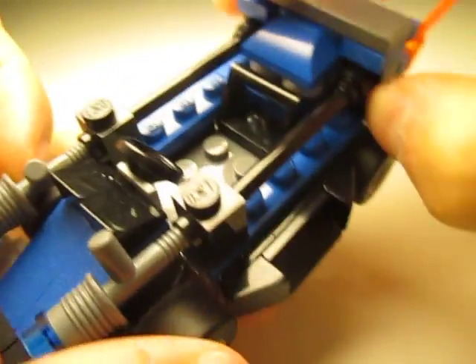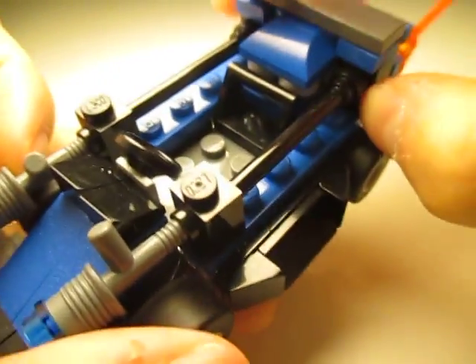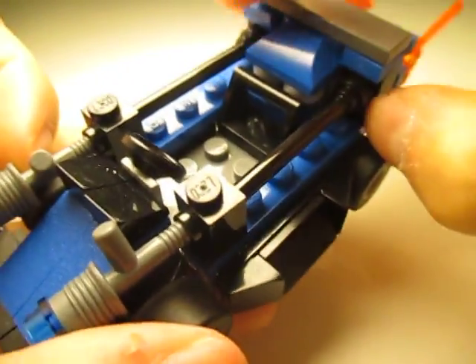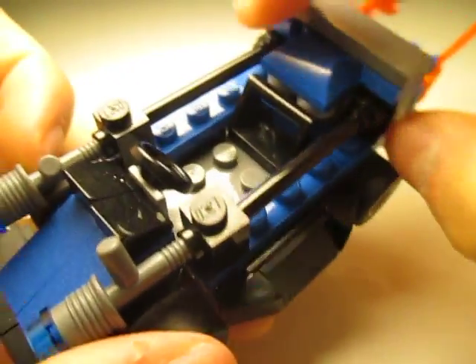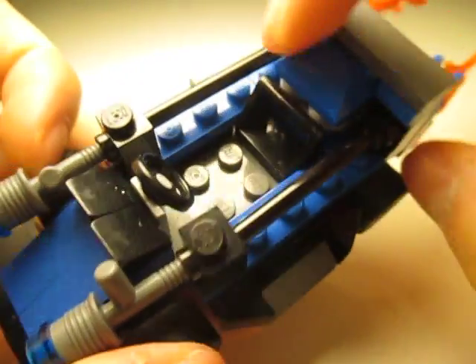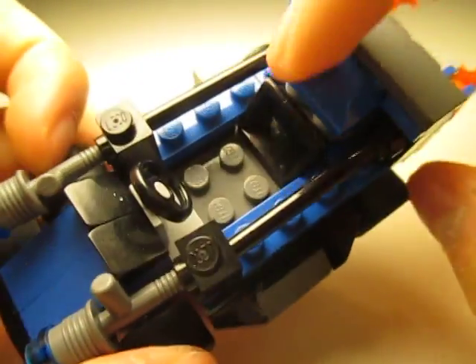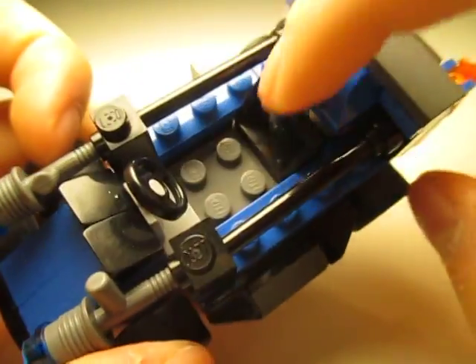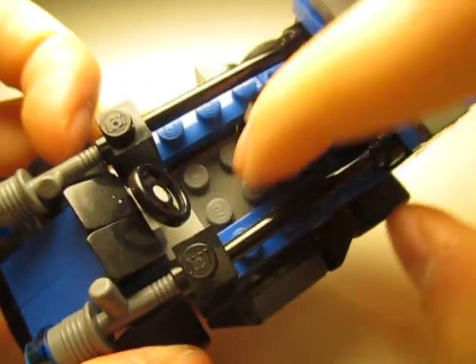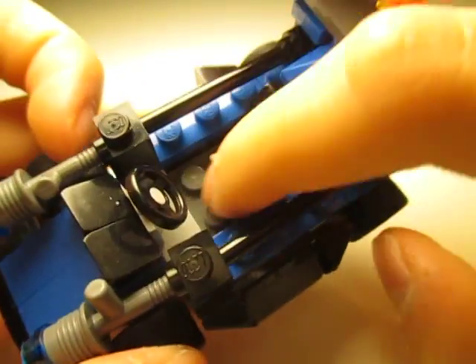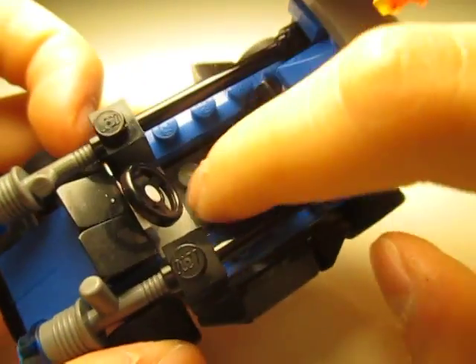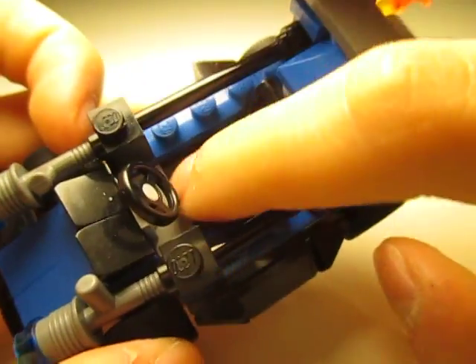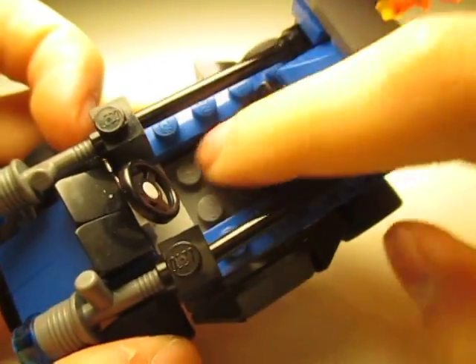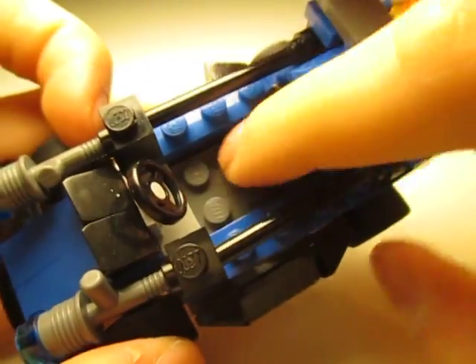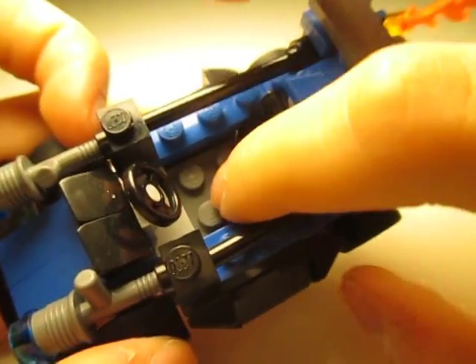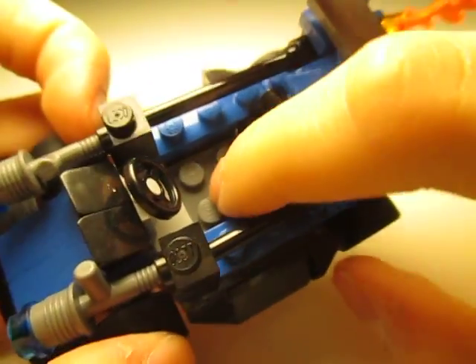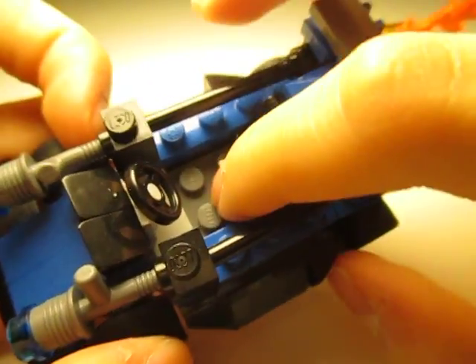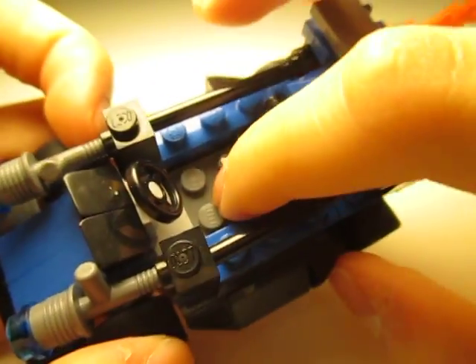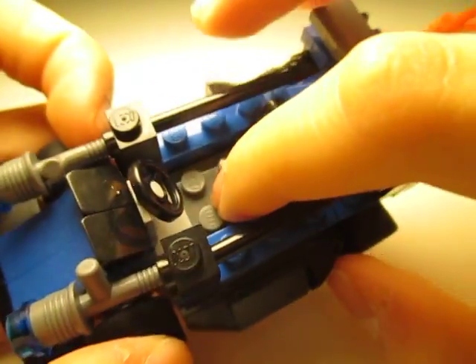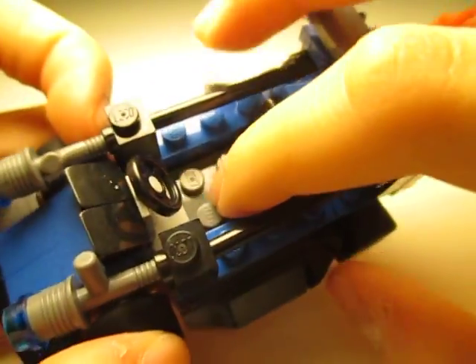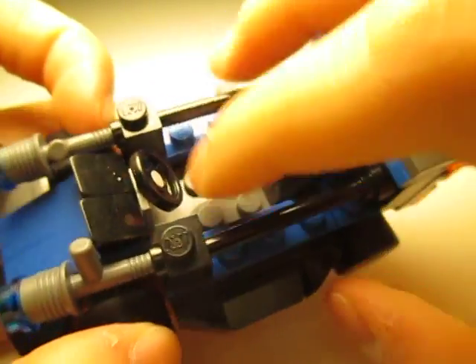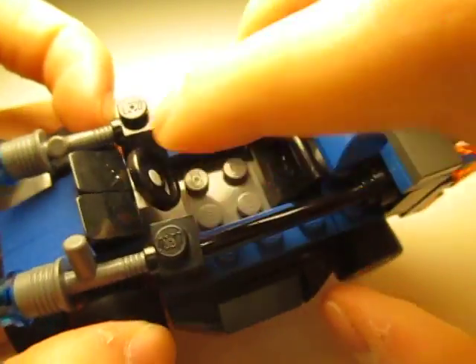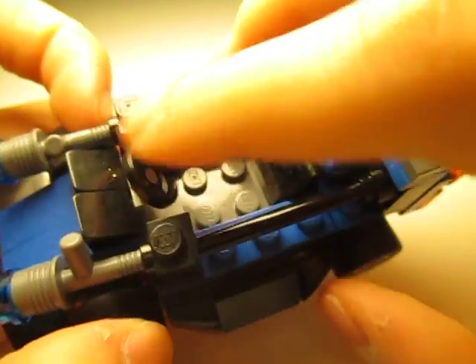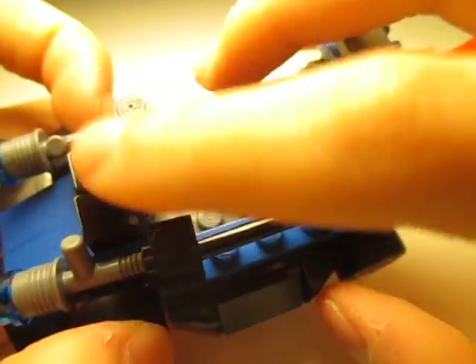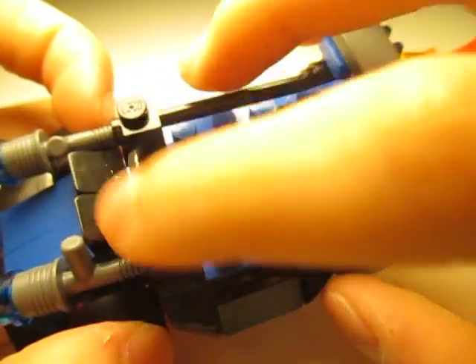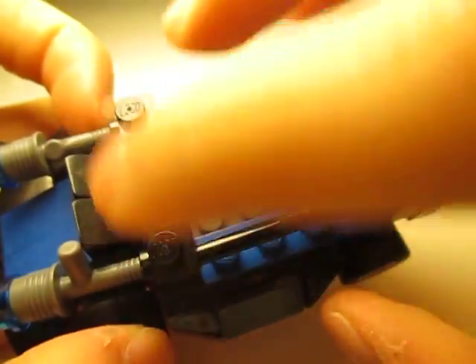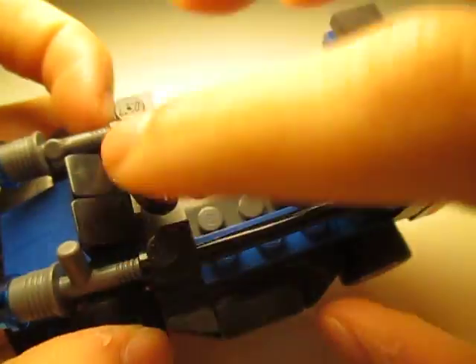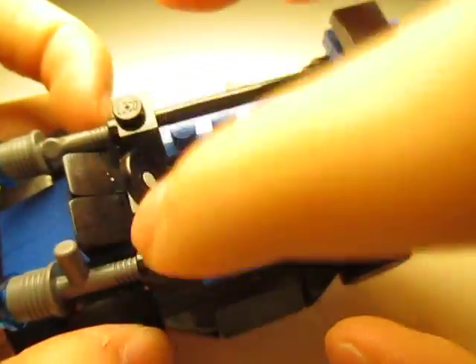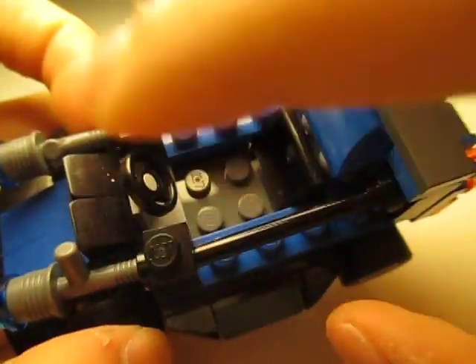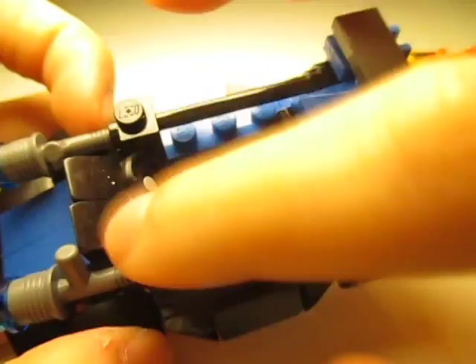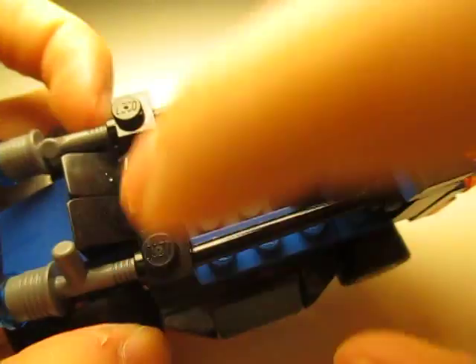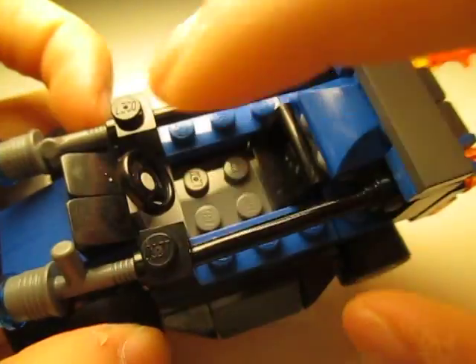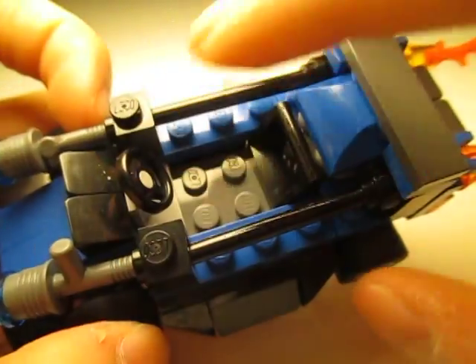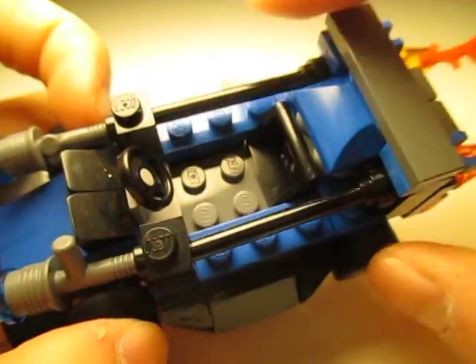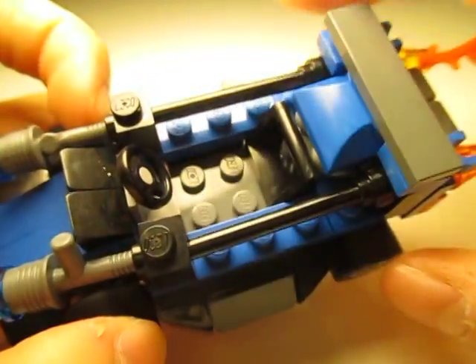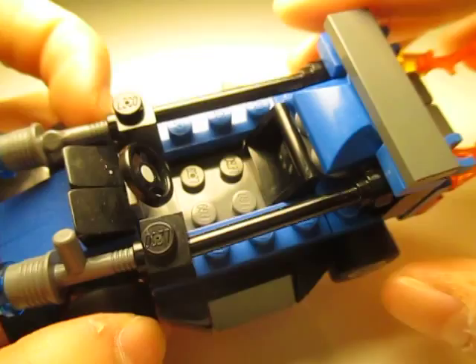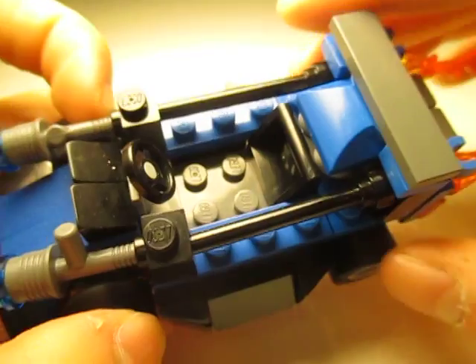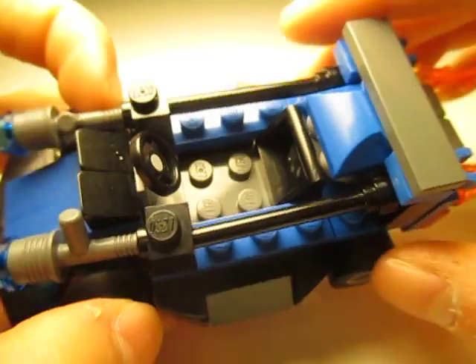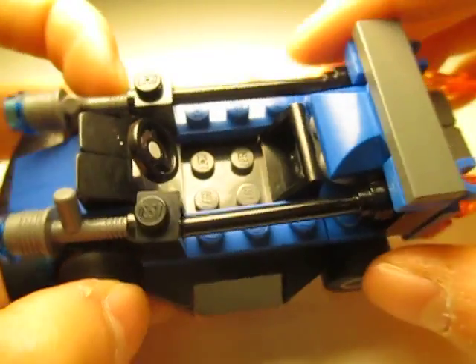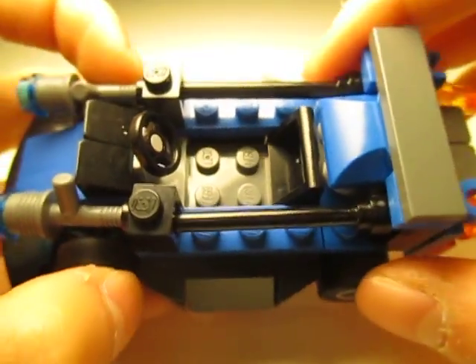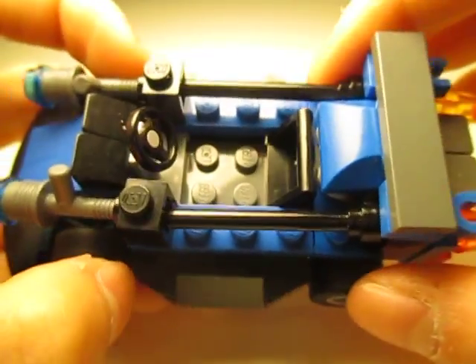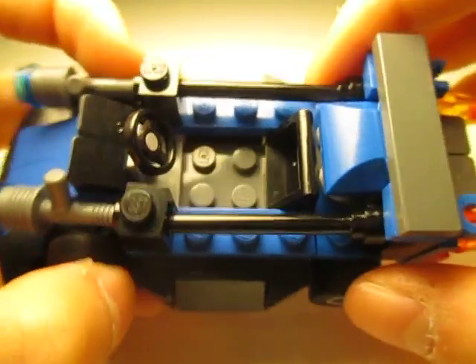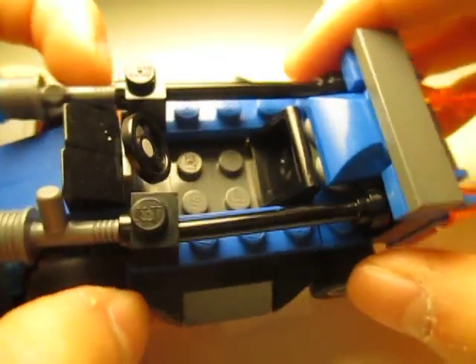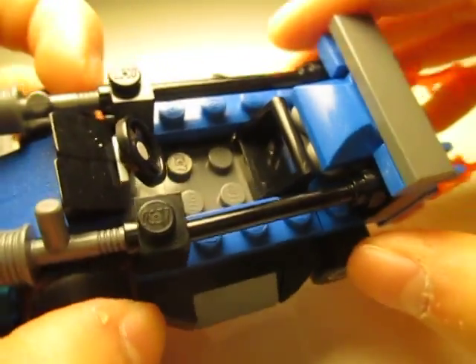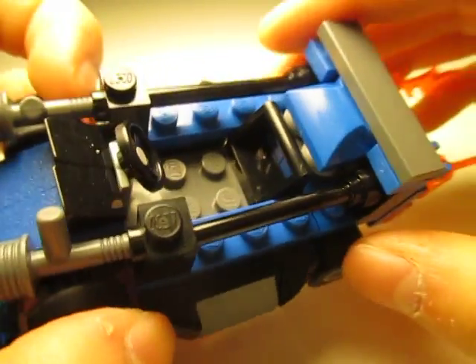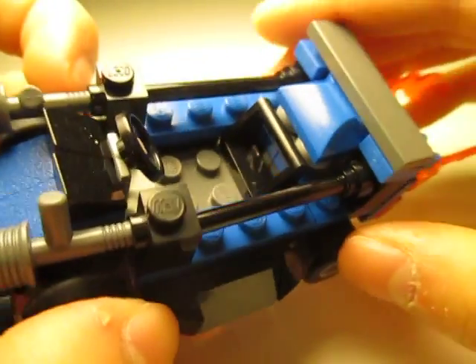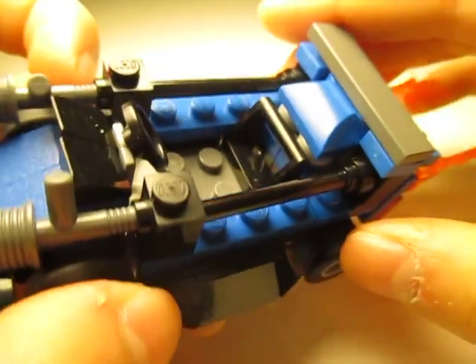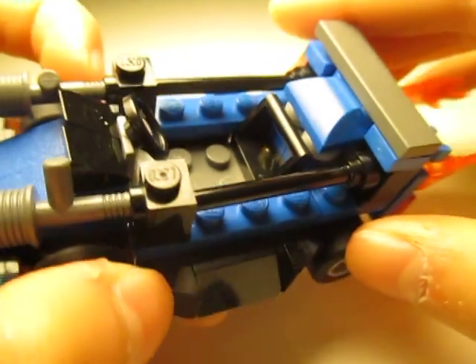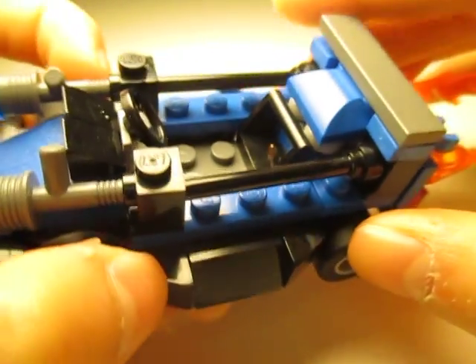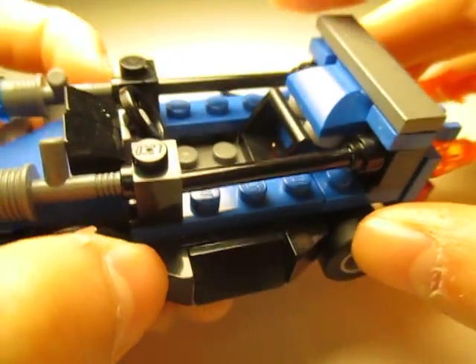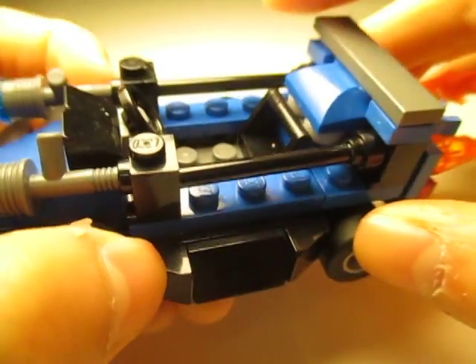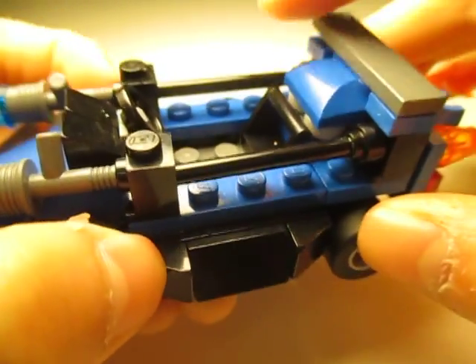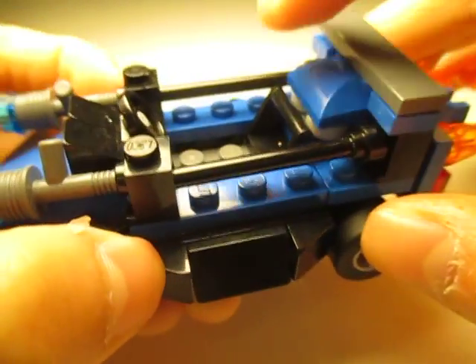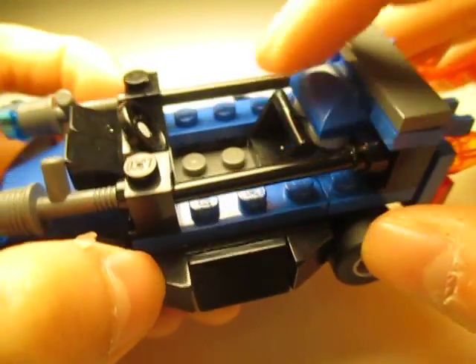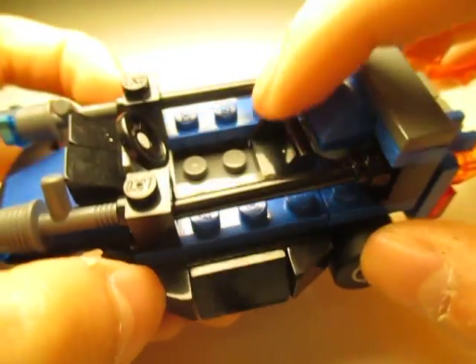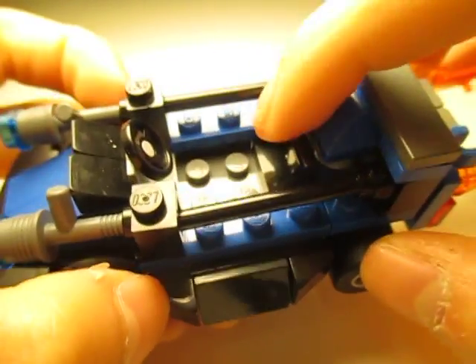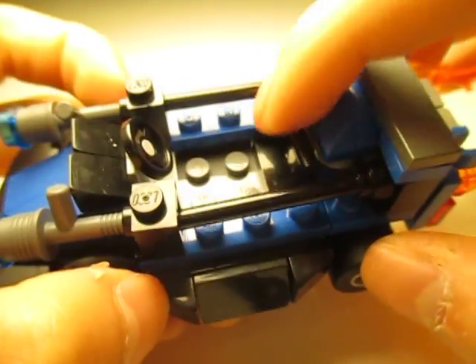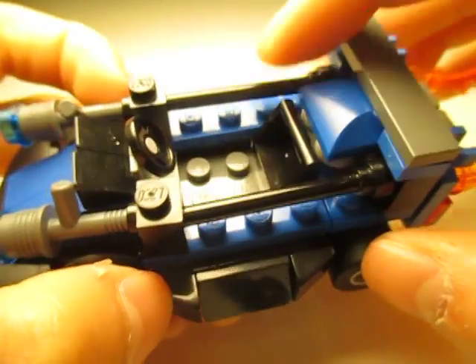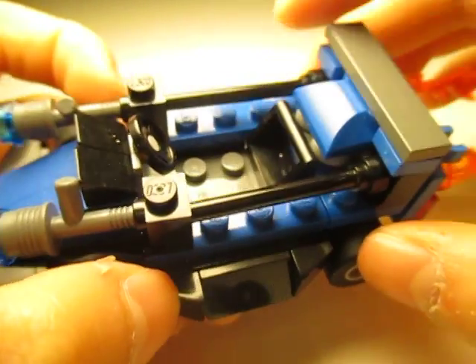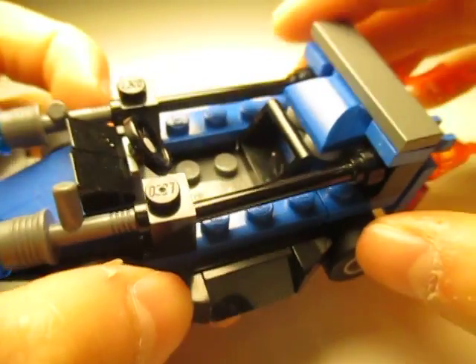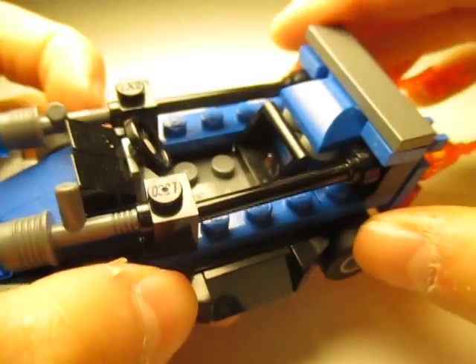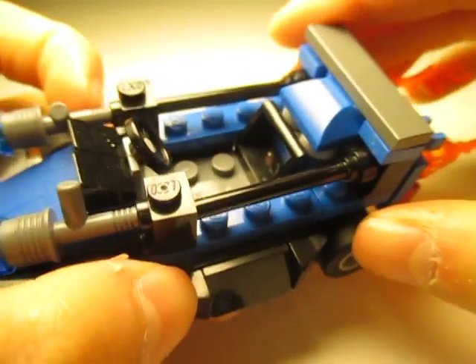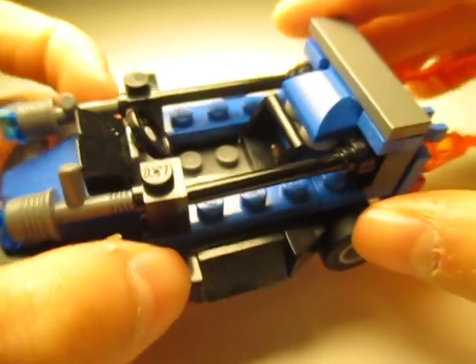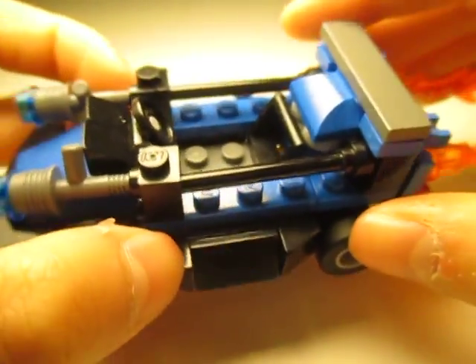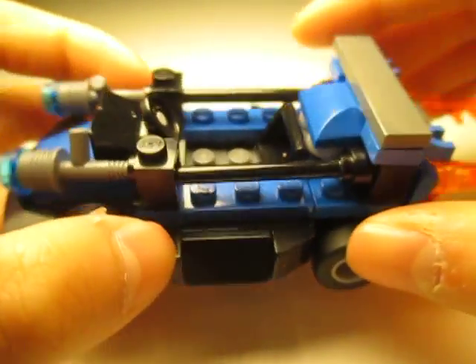Here's the seat and a little steering wheel. The seat's pretty typical looking.